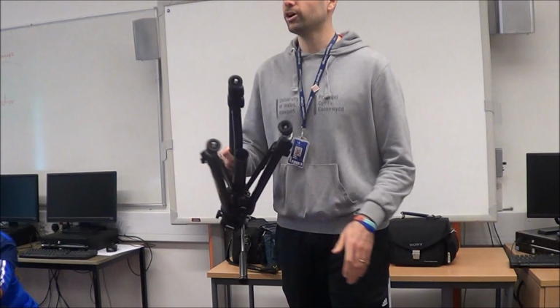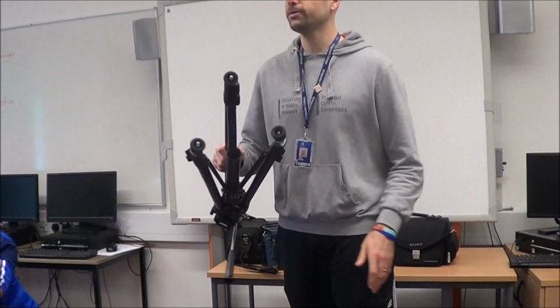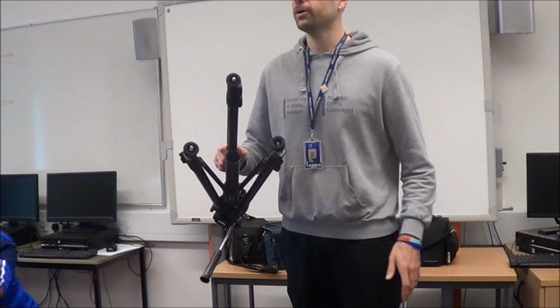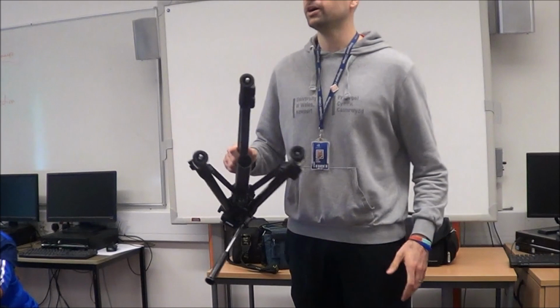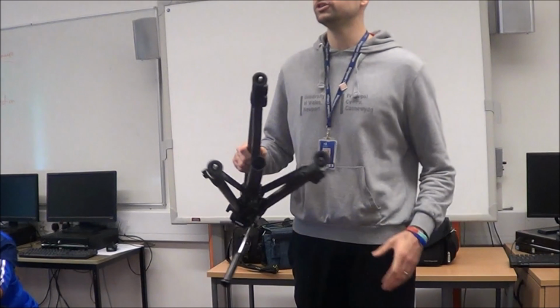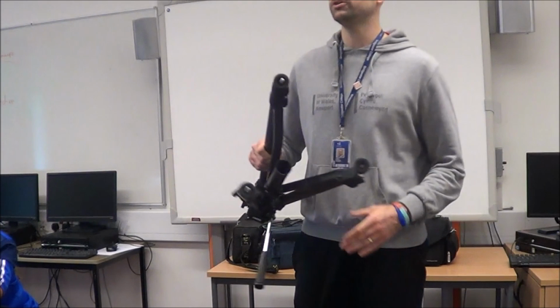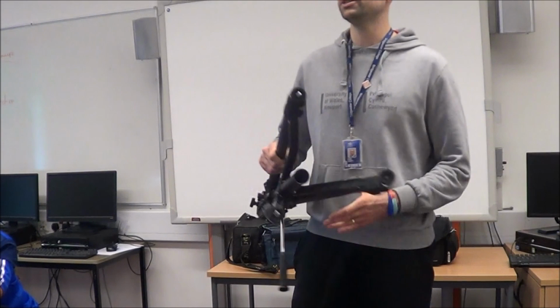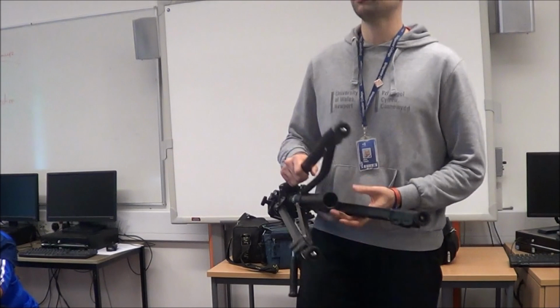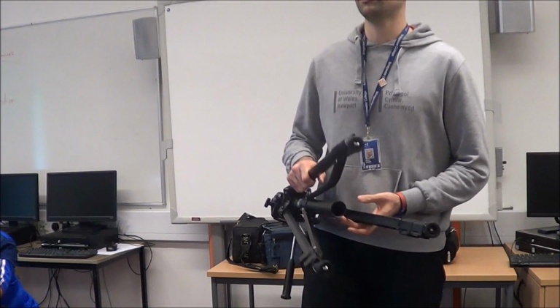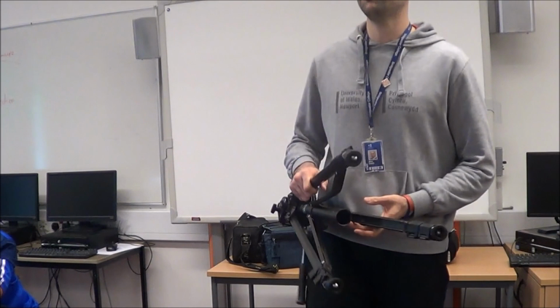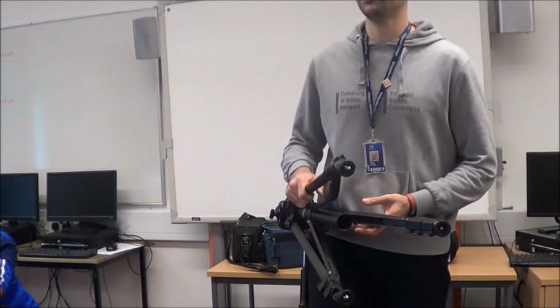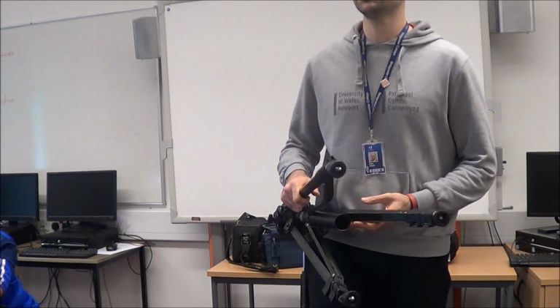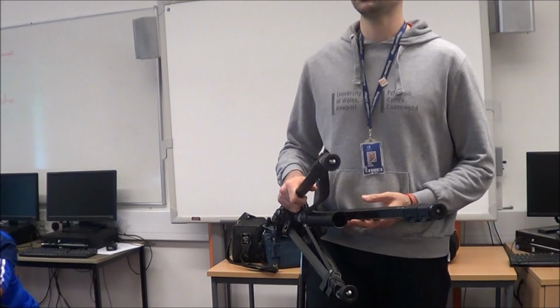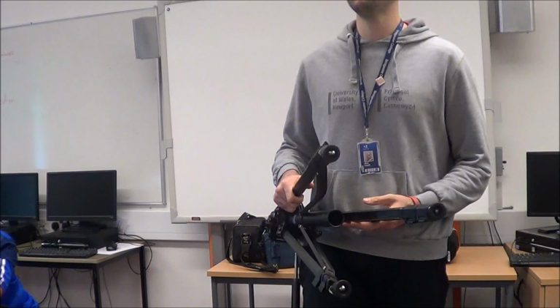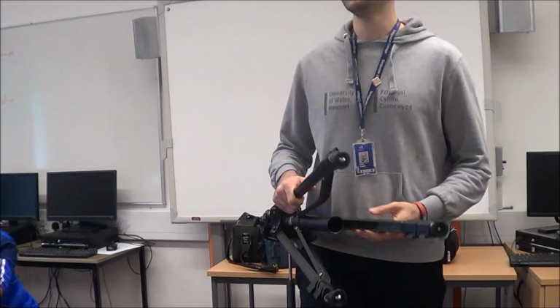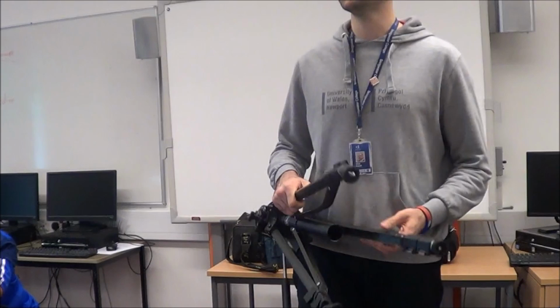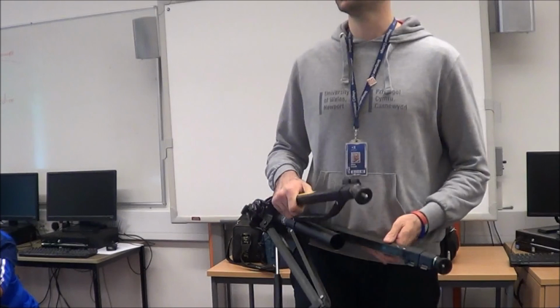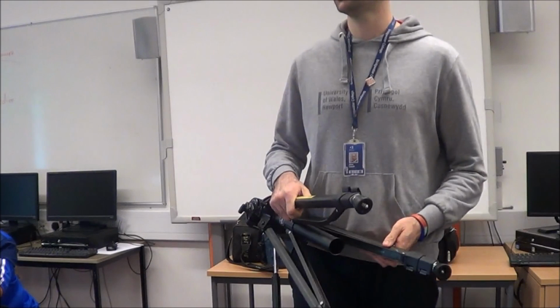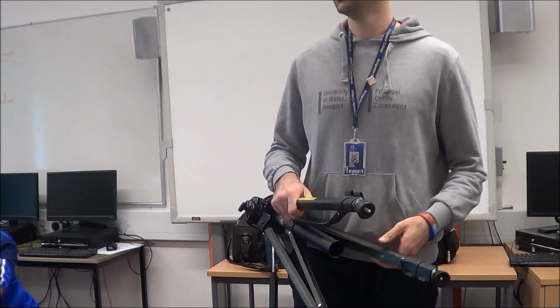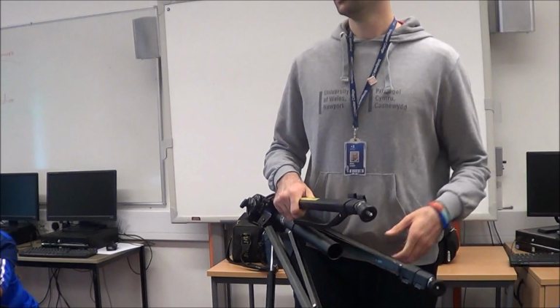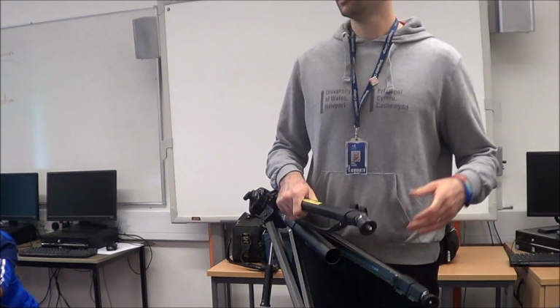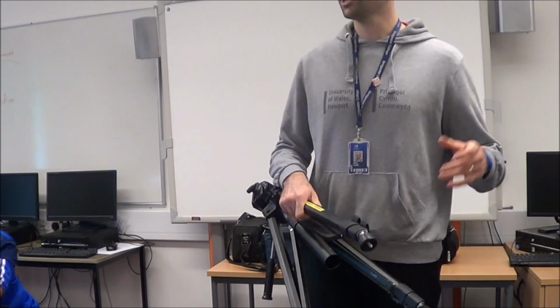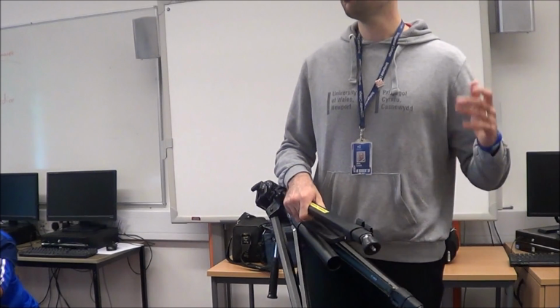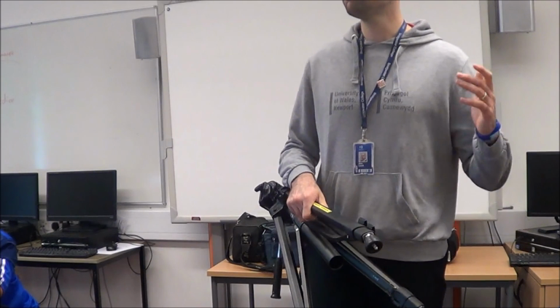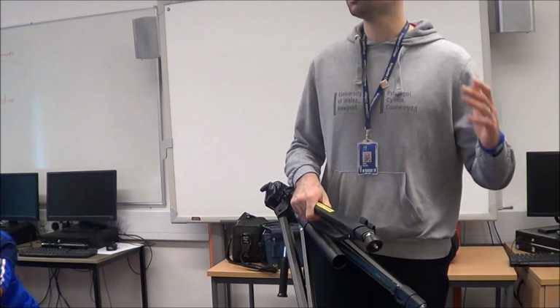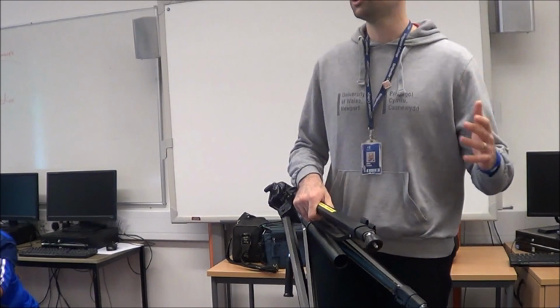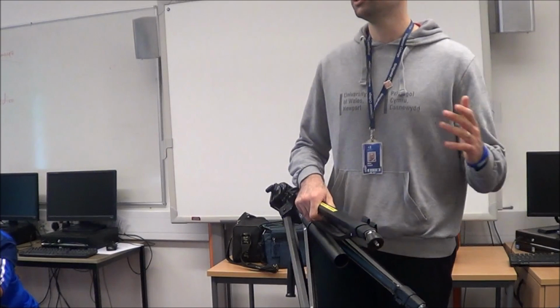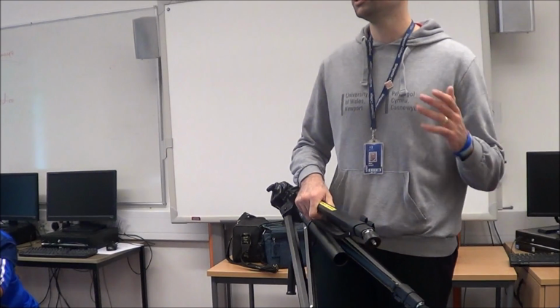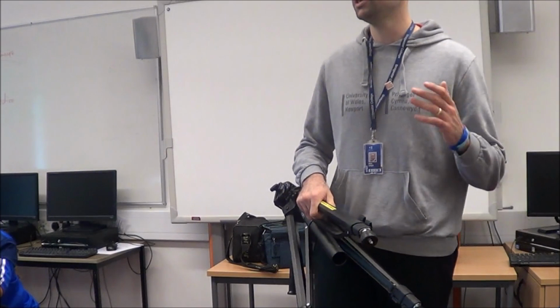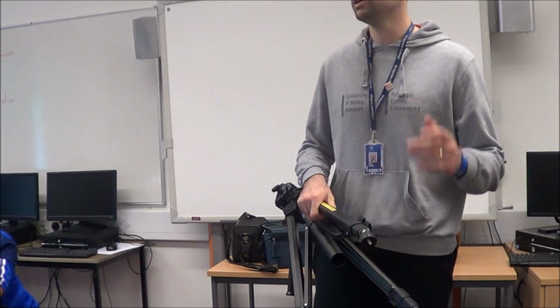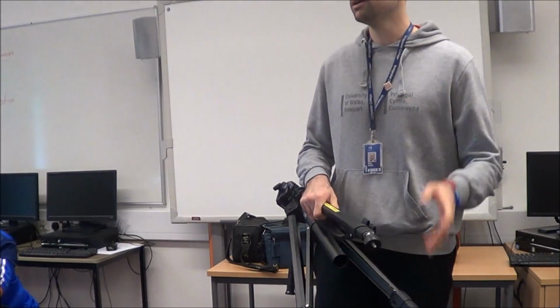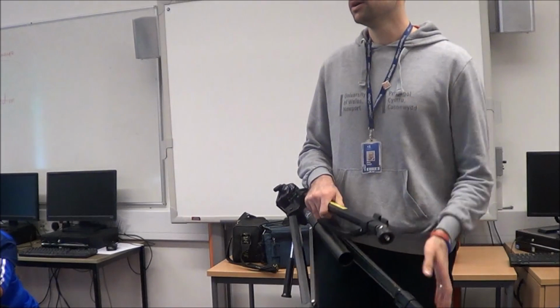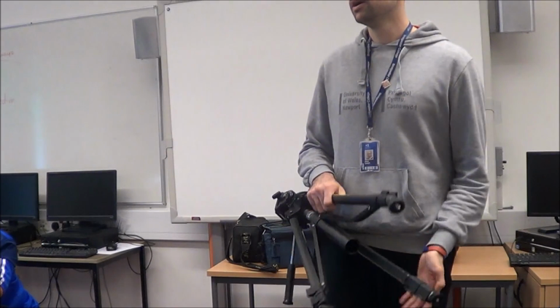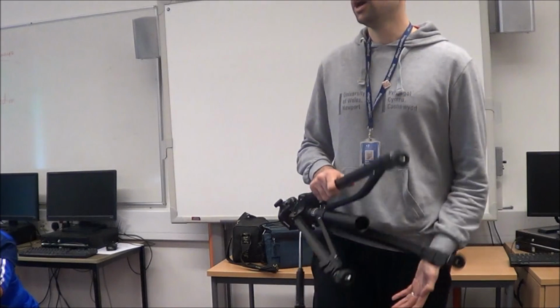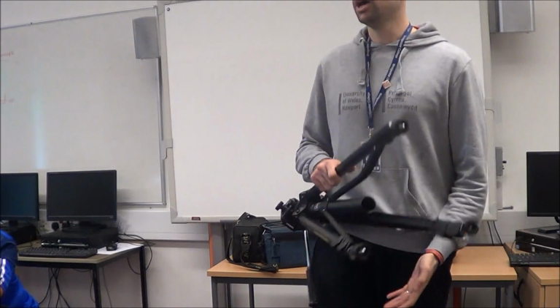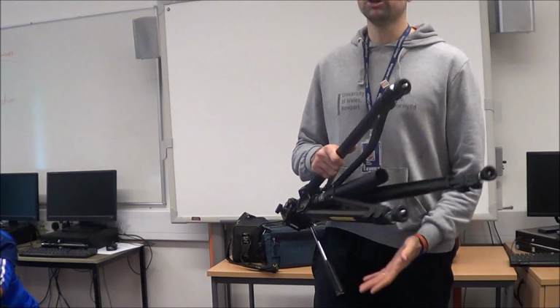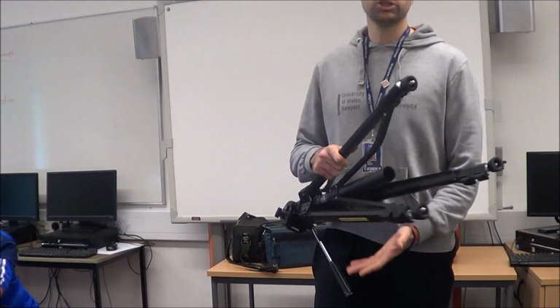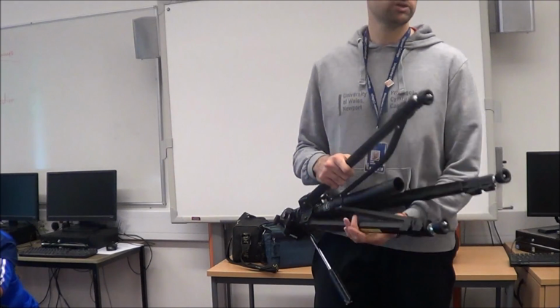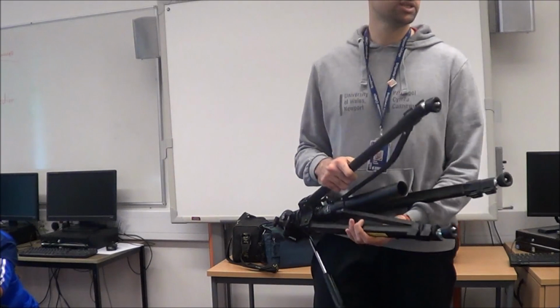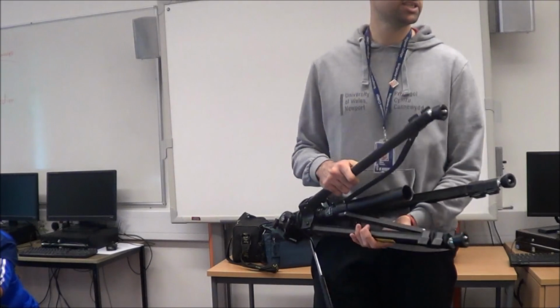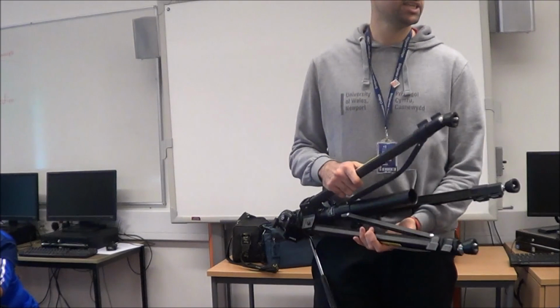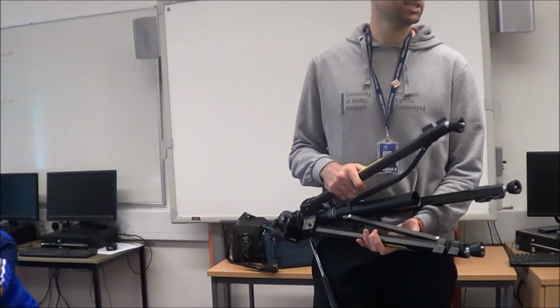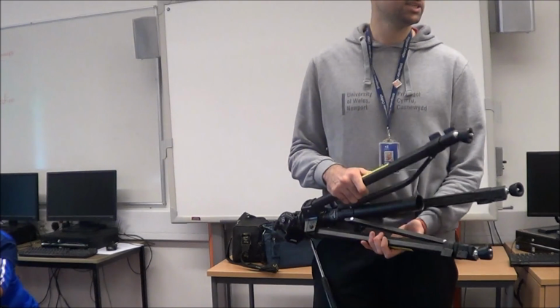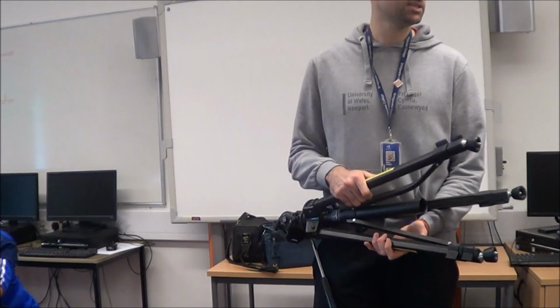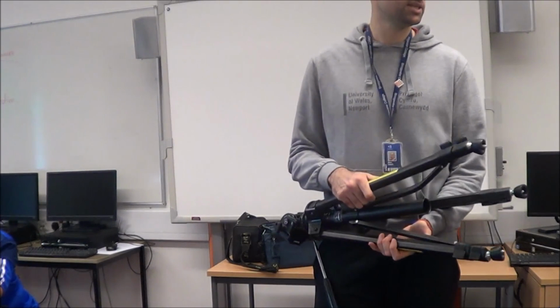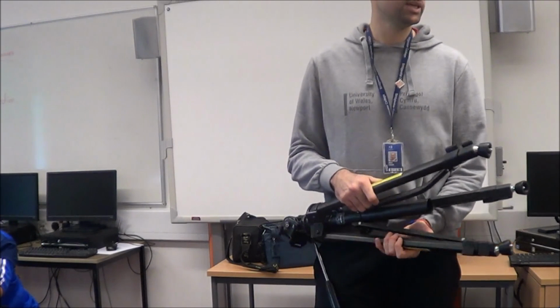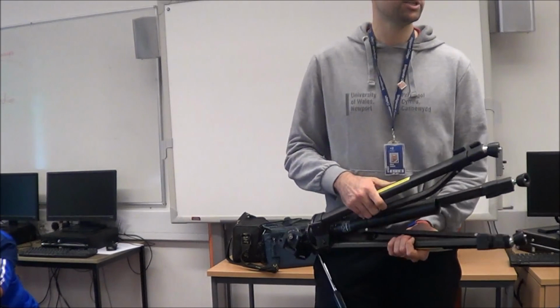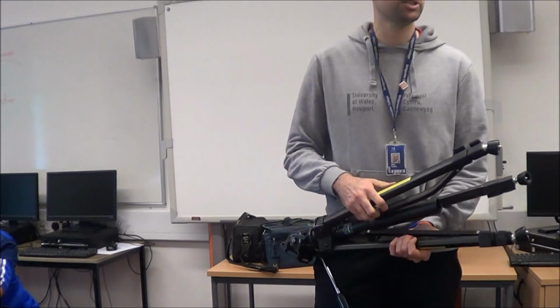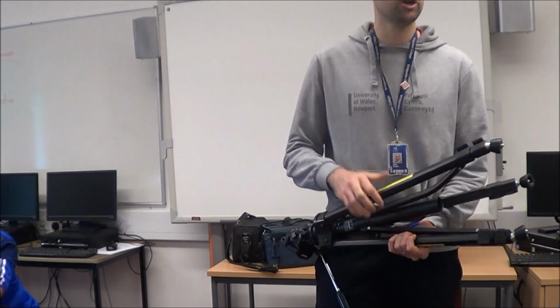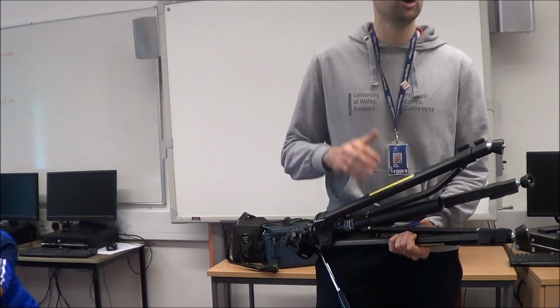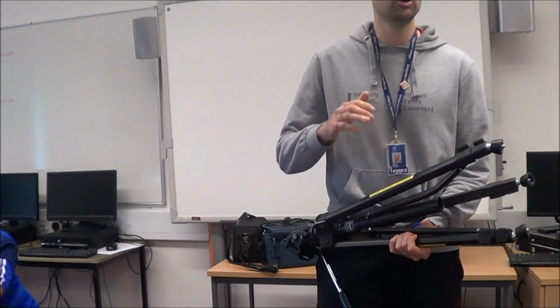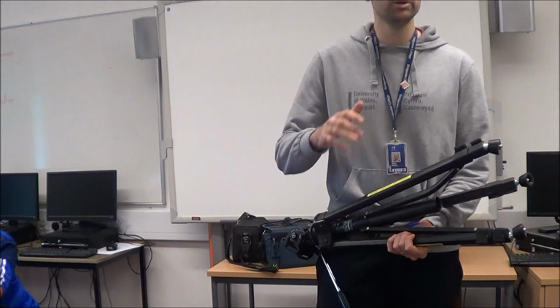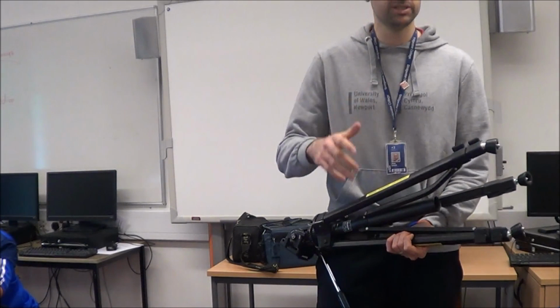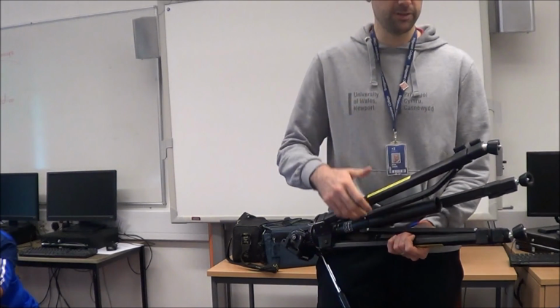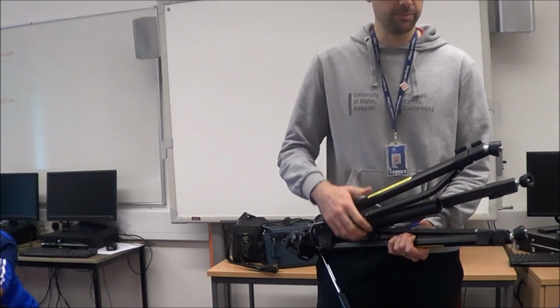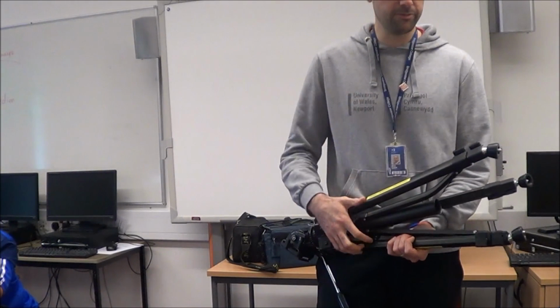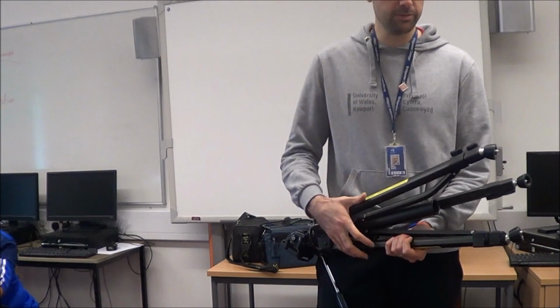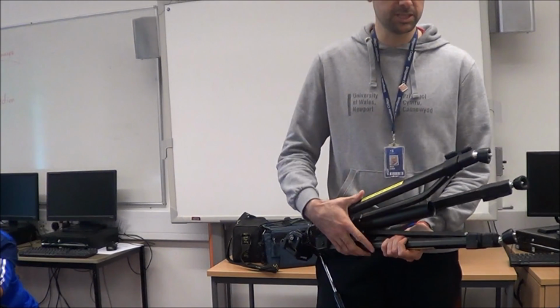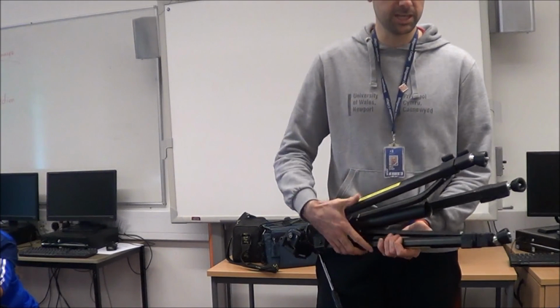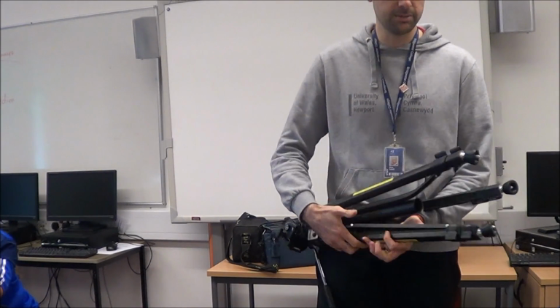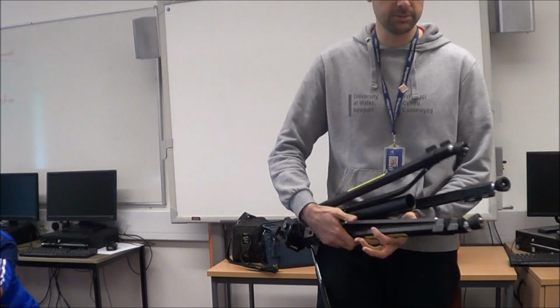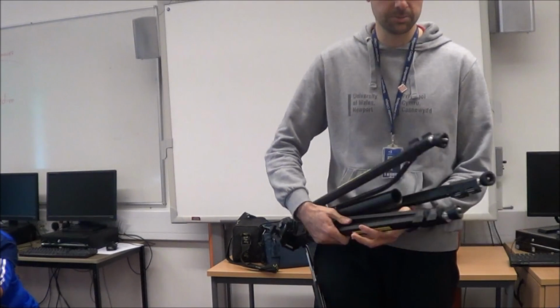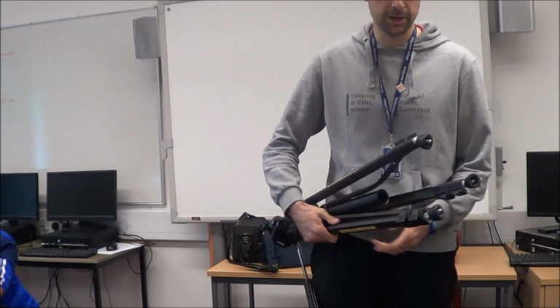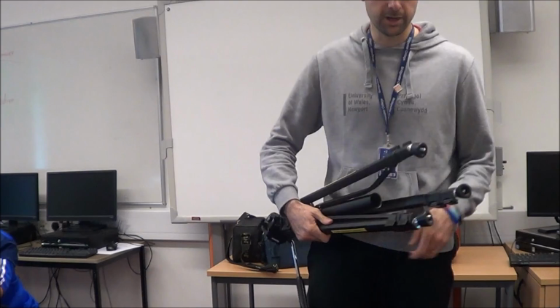You need a tripod so it makes the camera sturdy, also for consistency so you're always filming from the same spot.